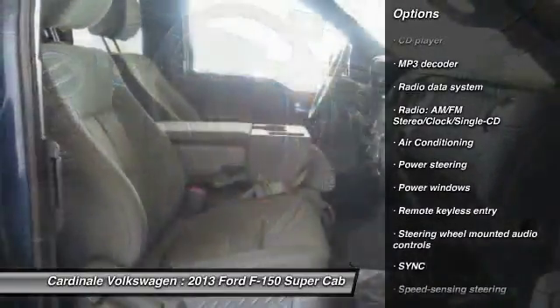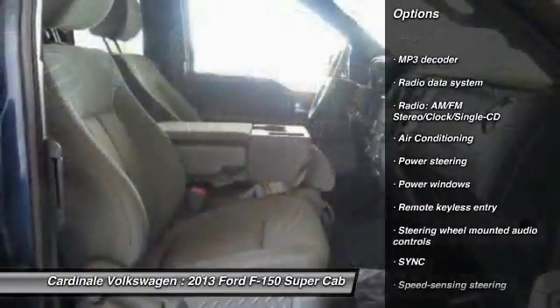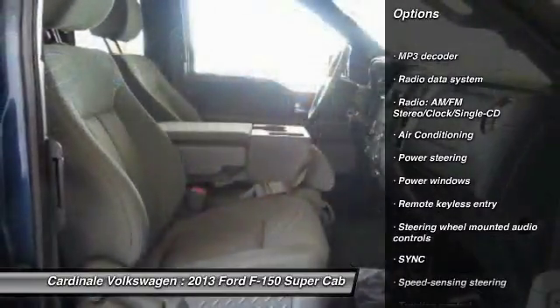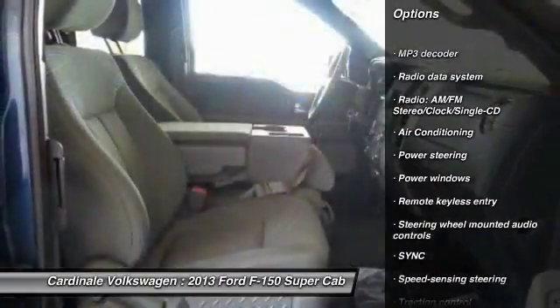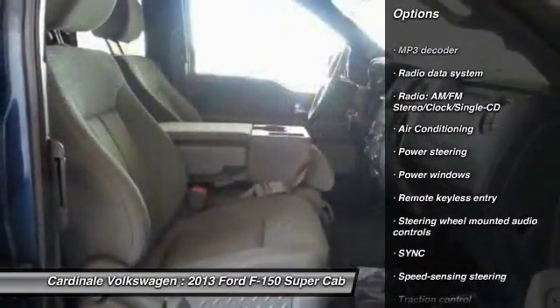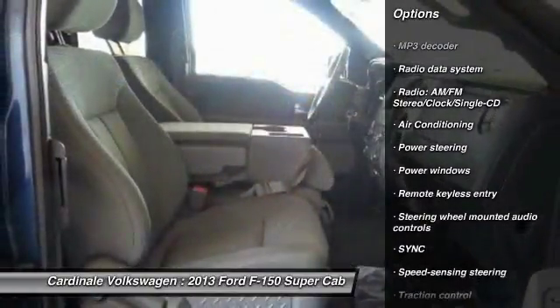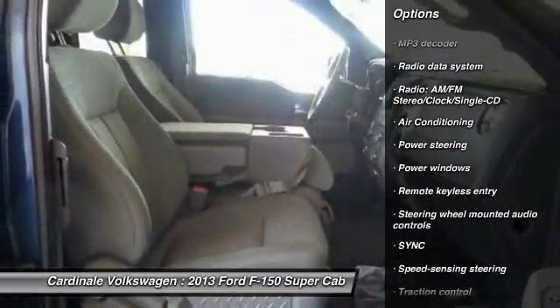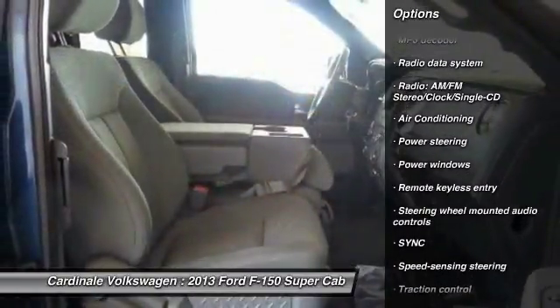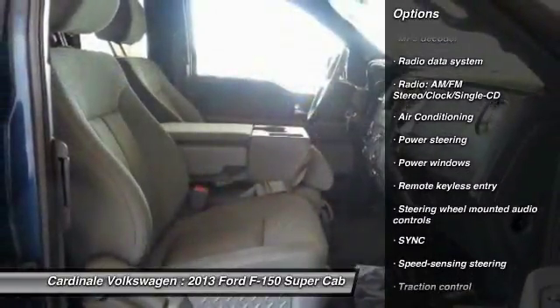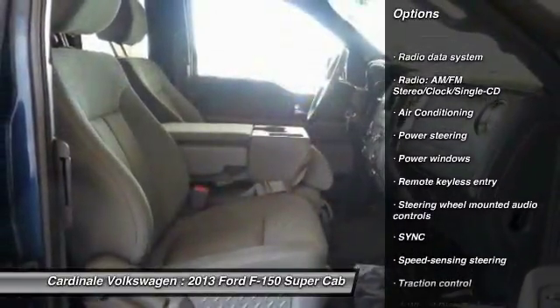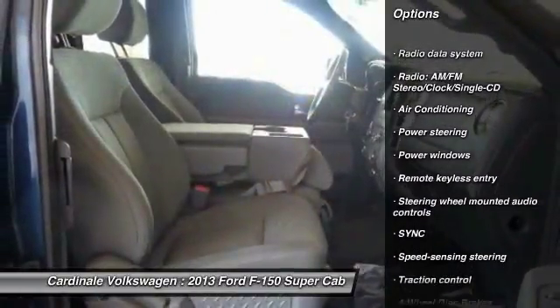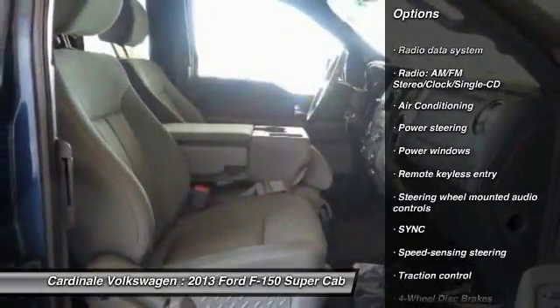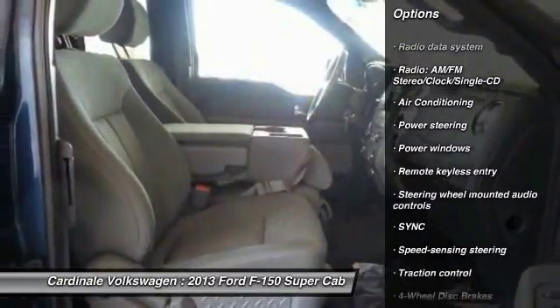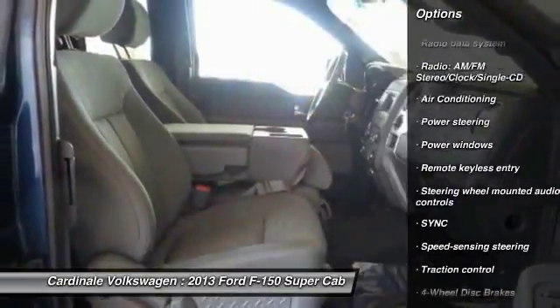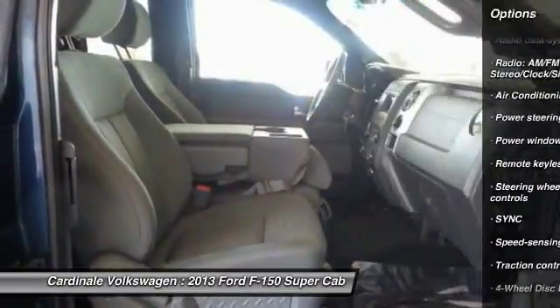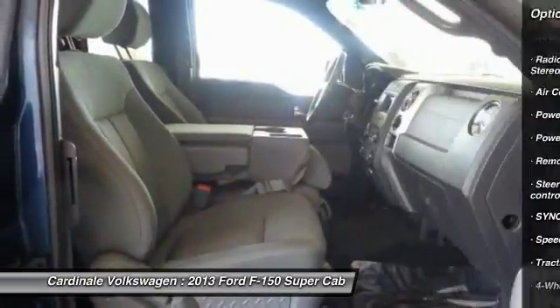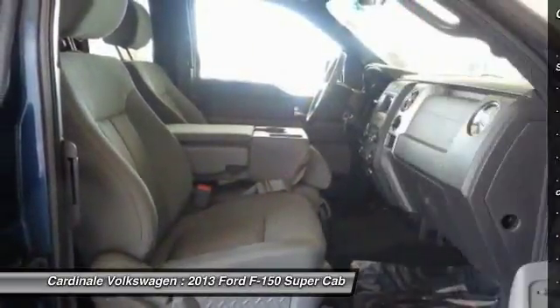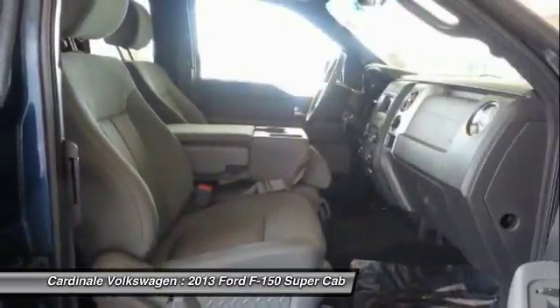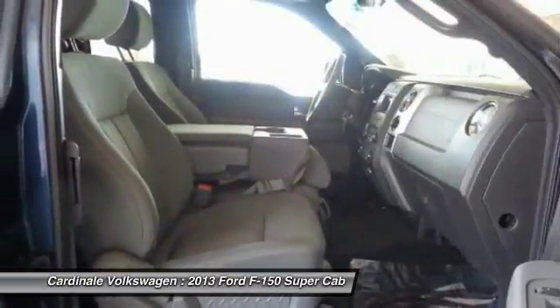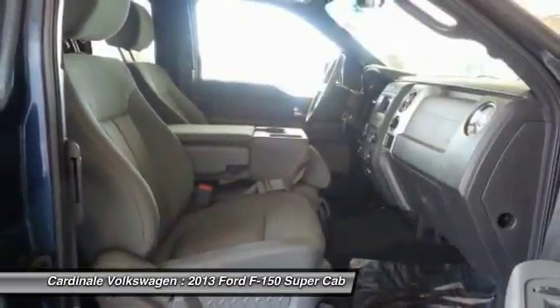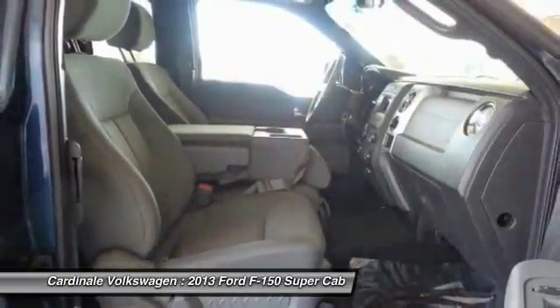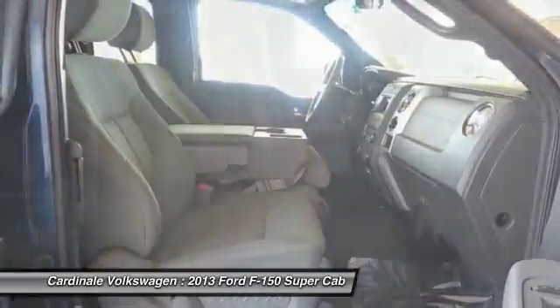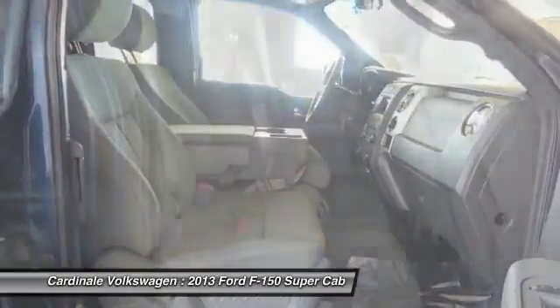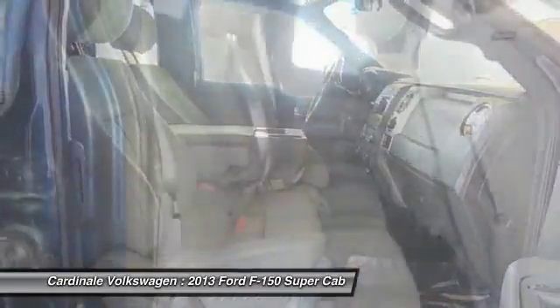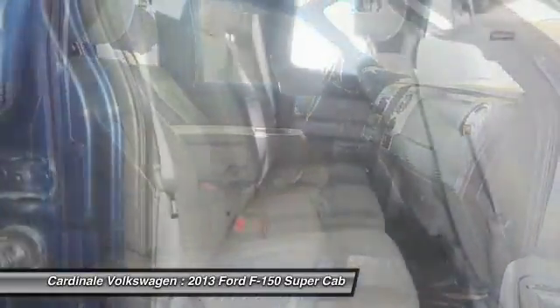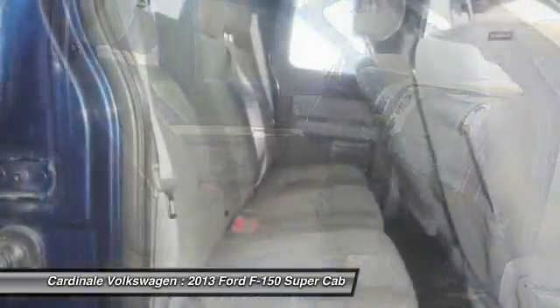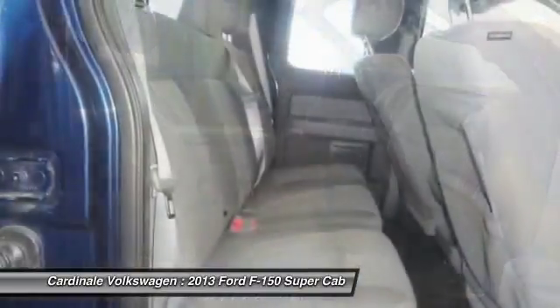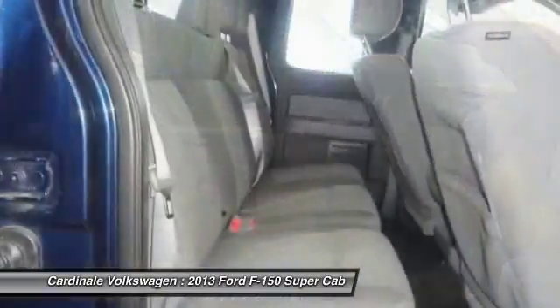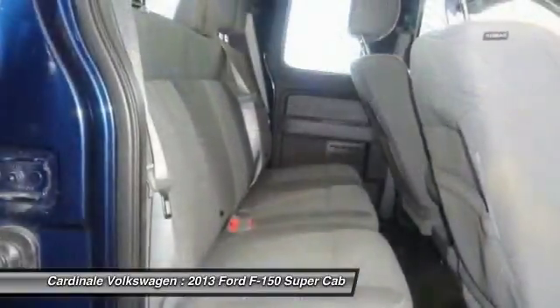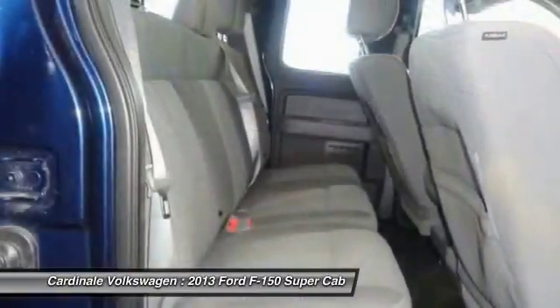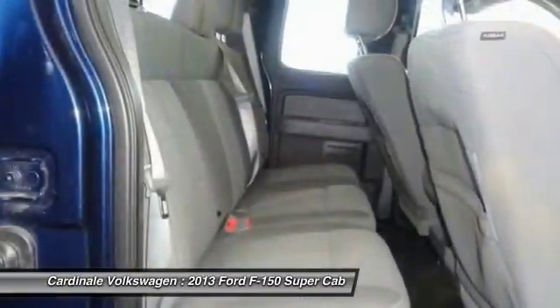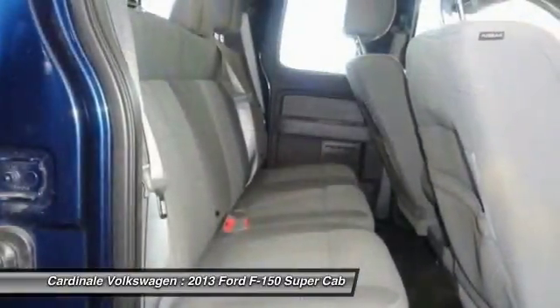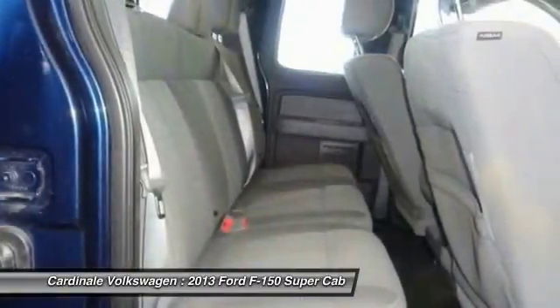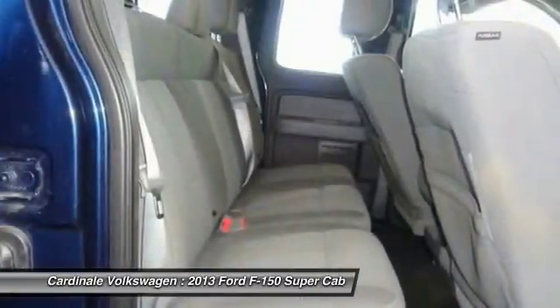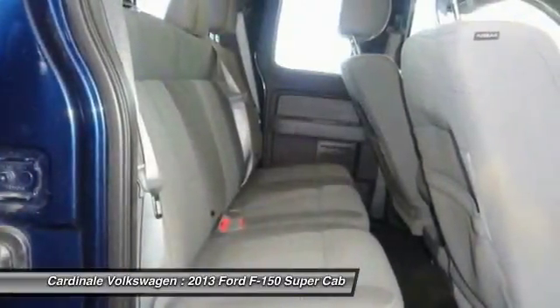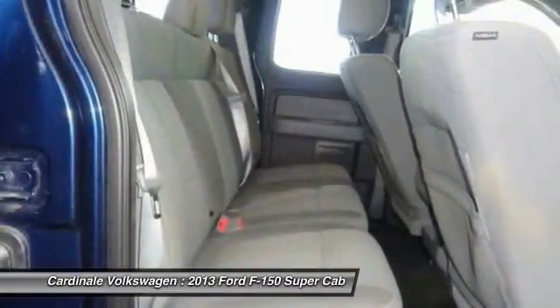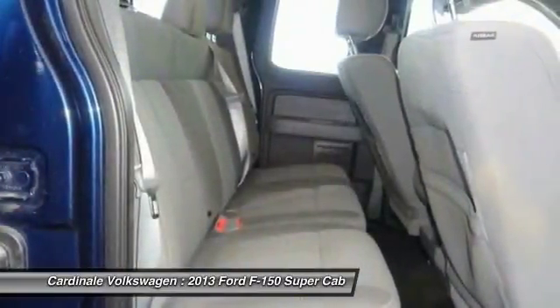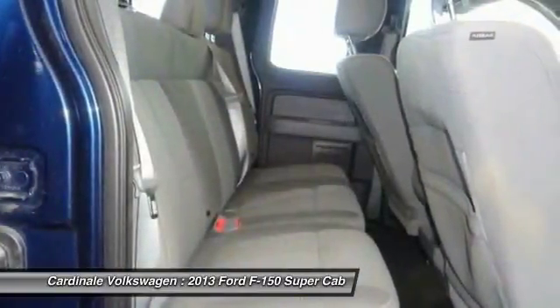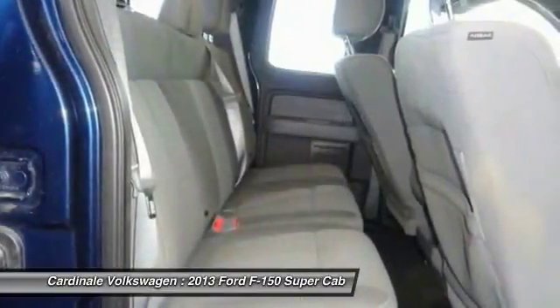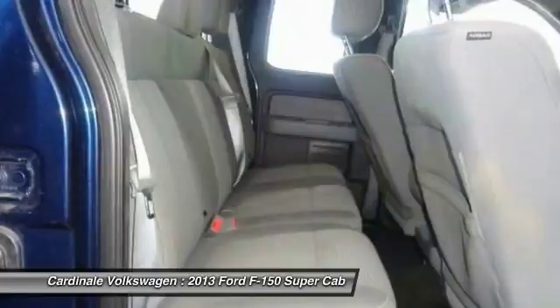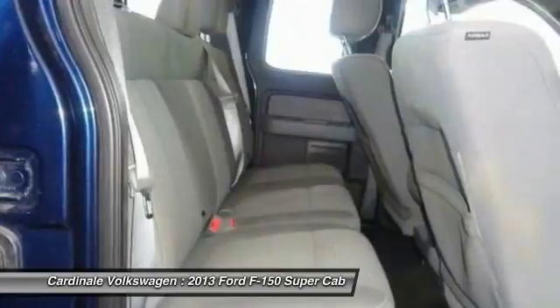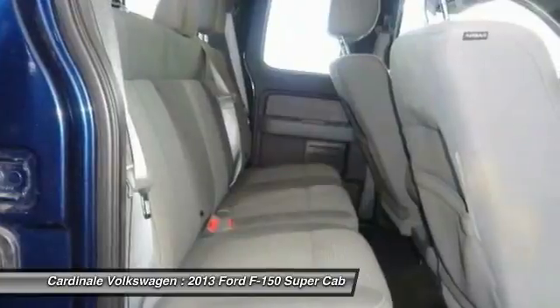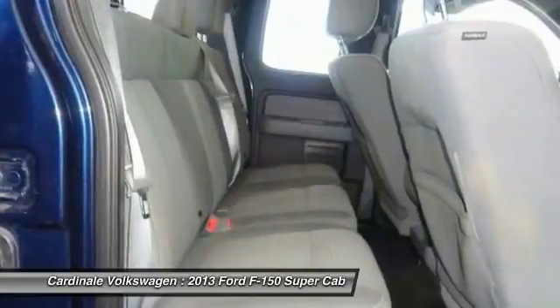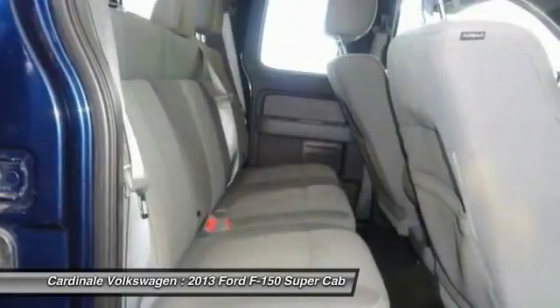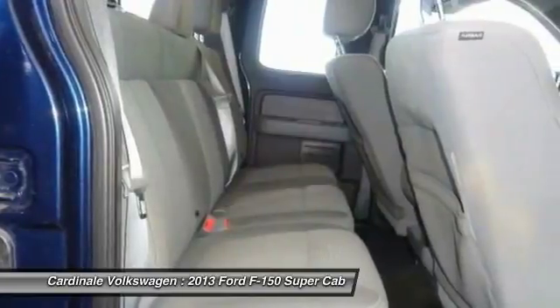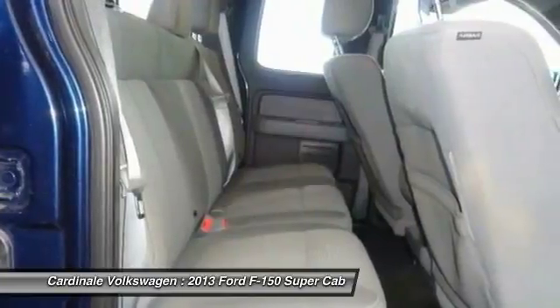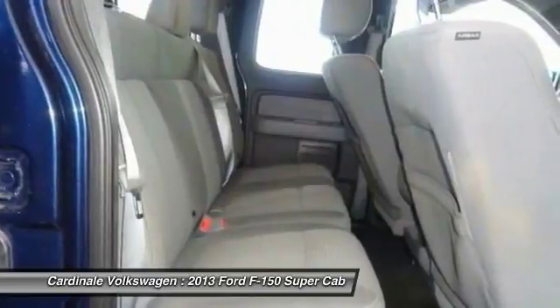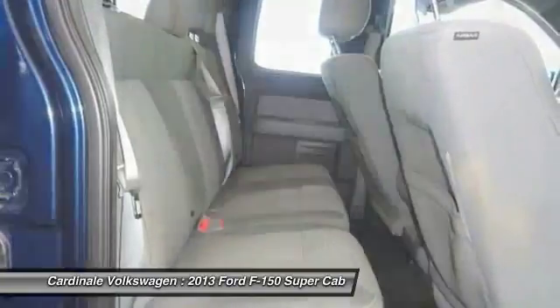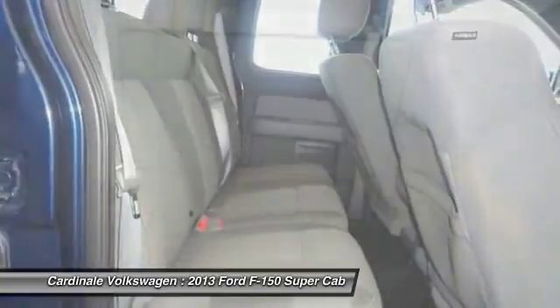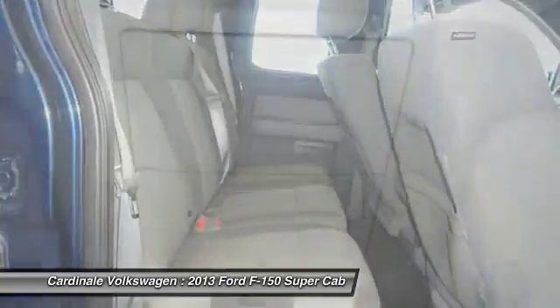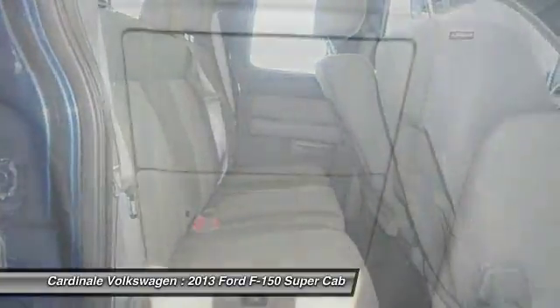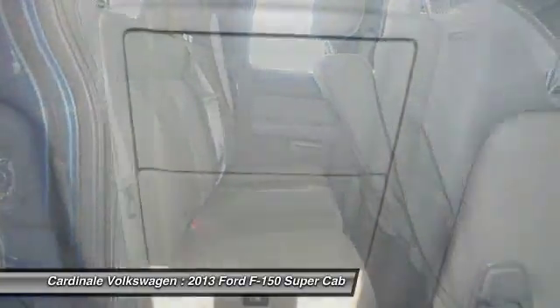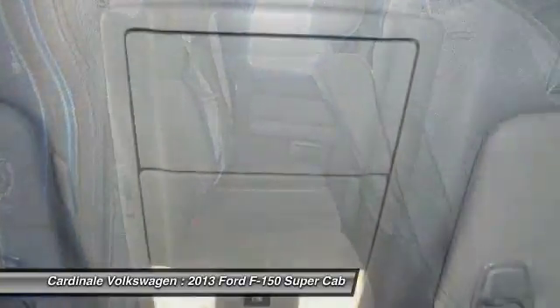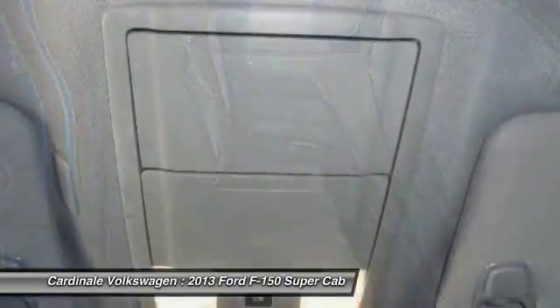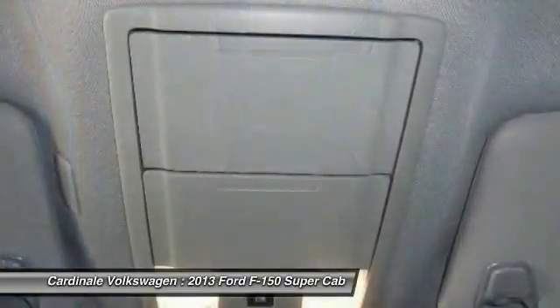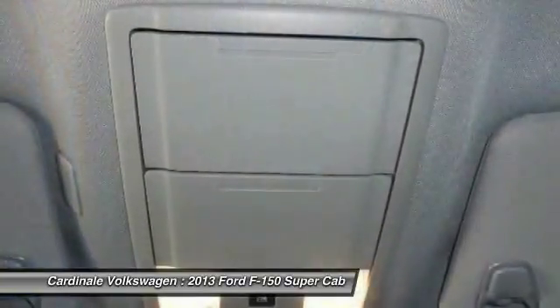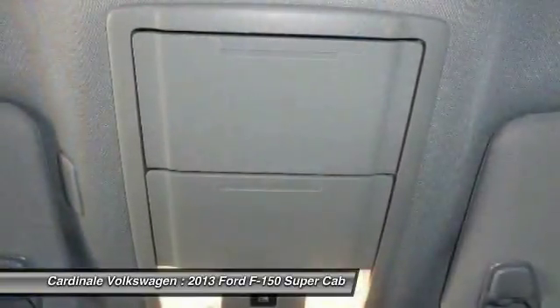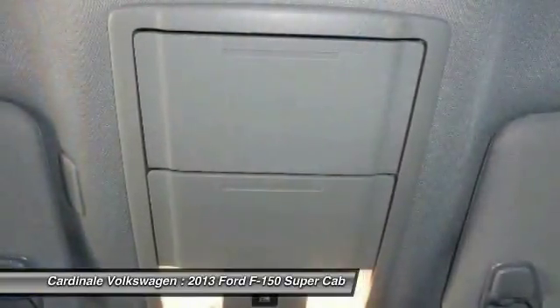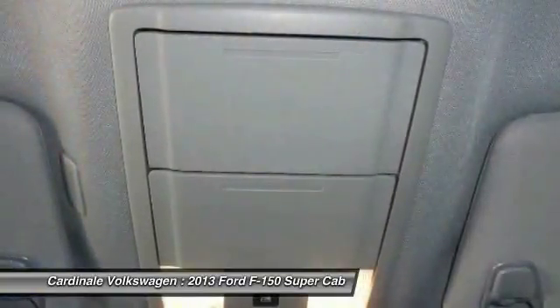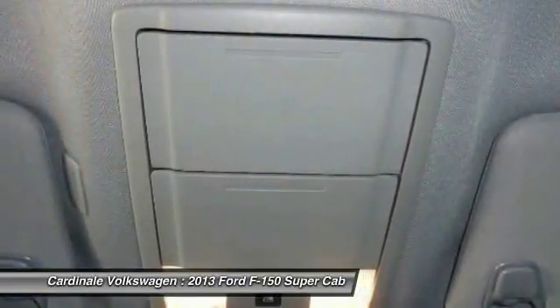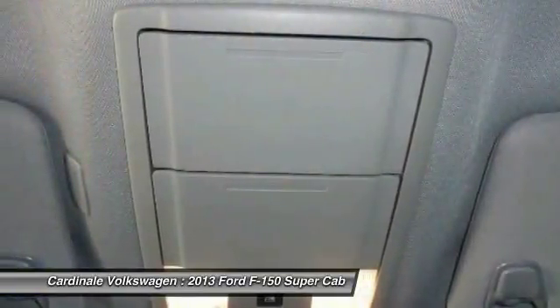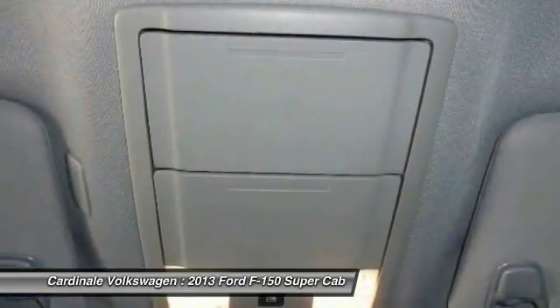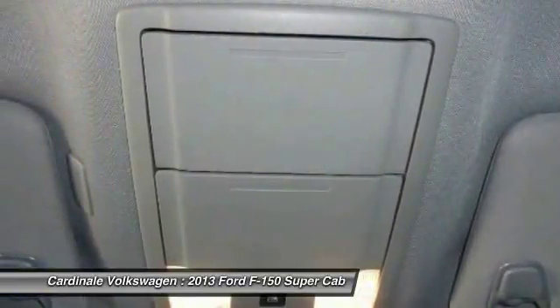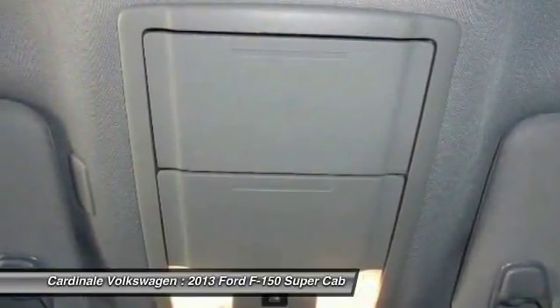One owner, four-wheel disc brakes, center armrest, fog lights, power windows, security system.